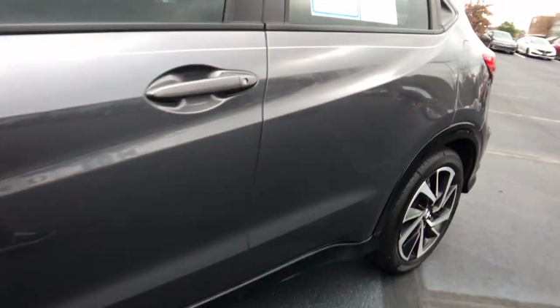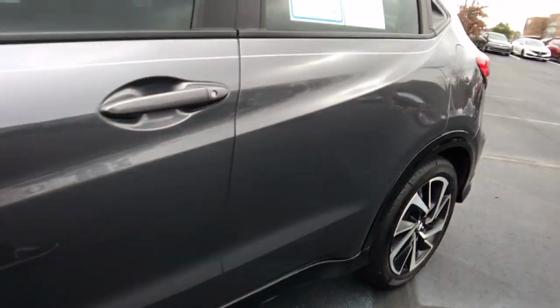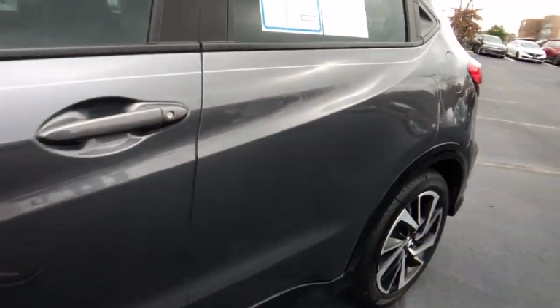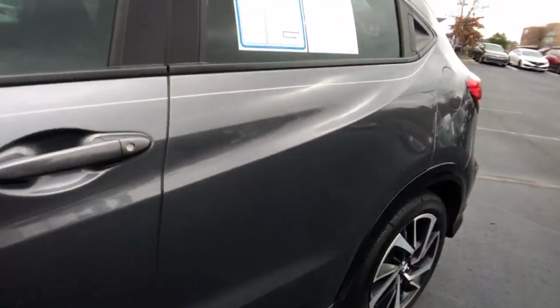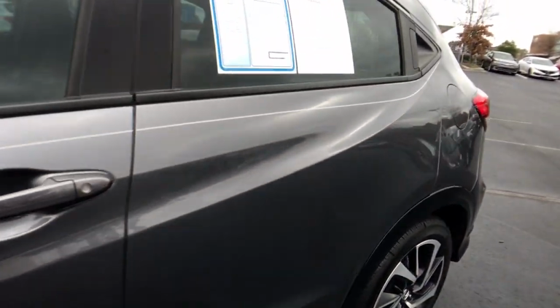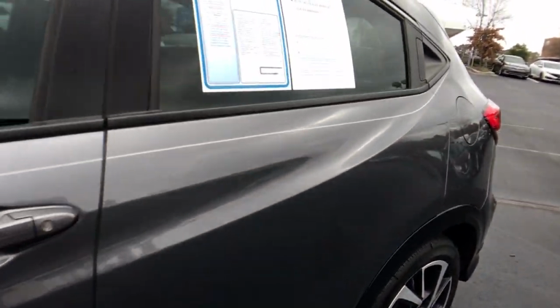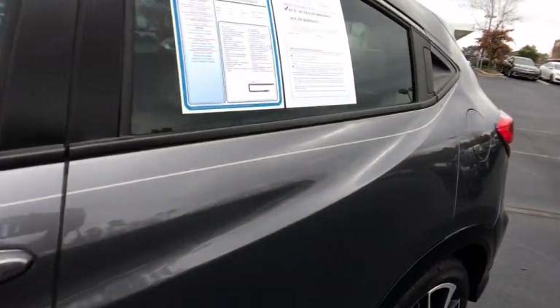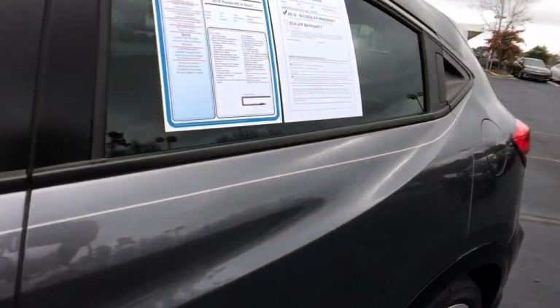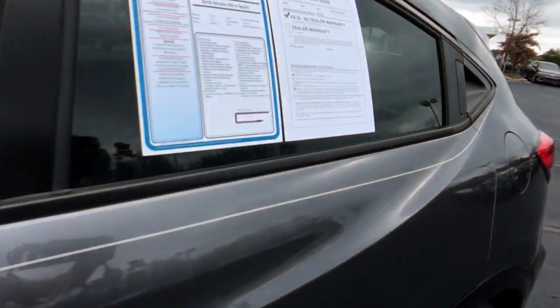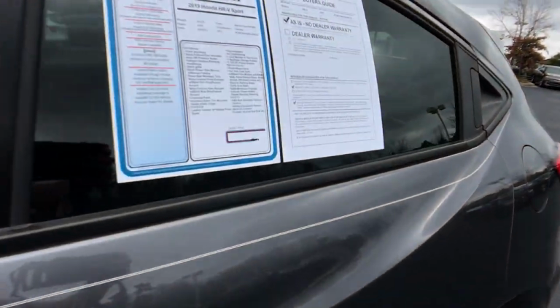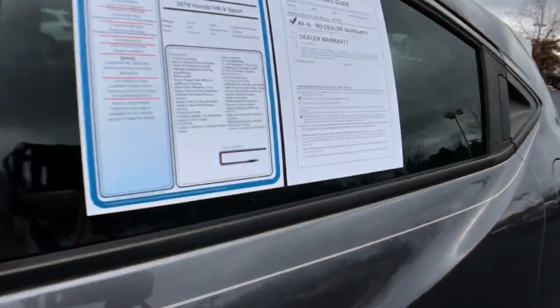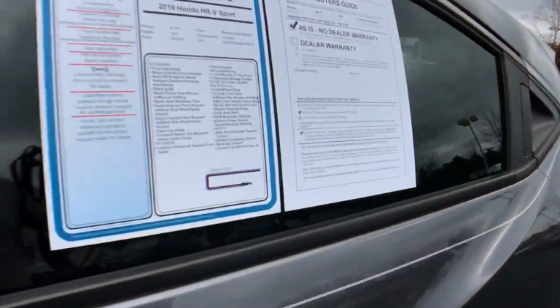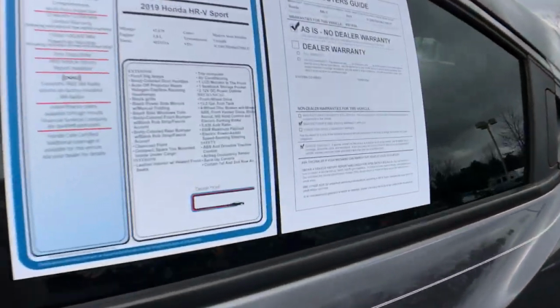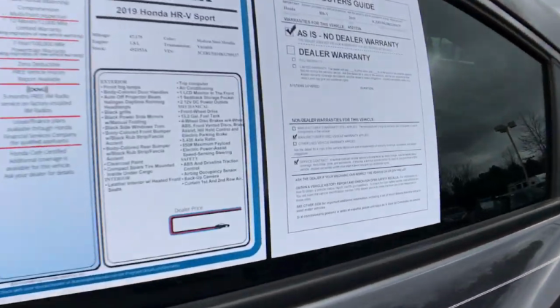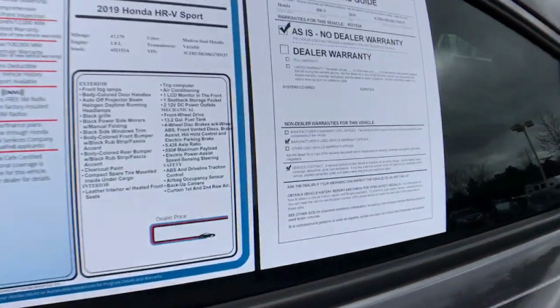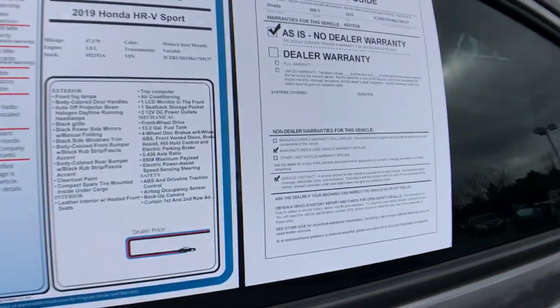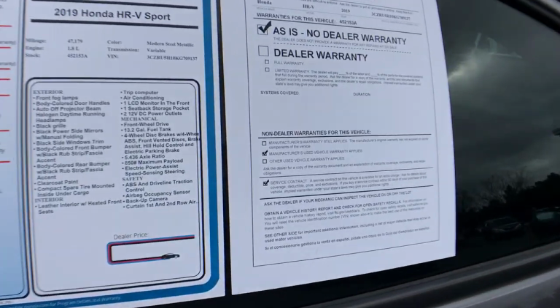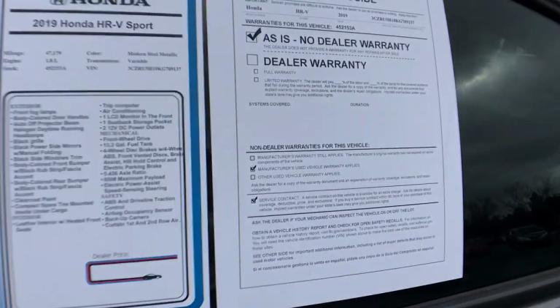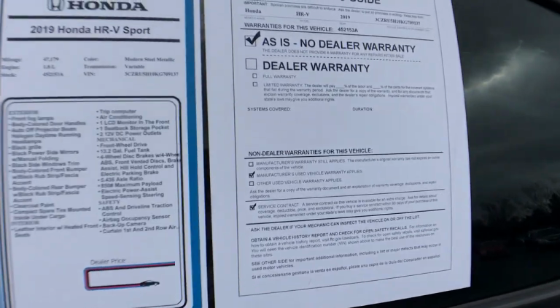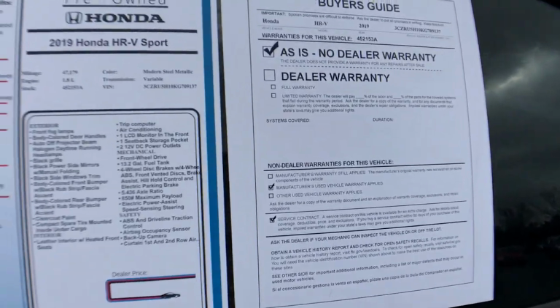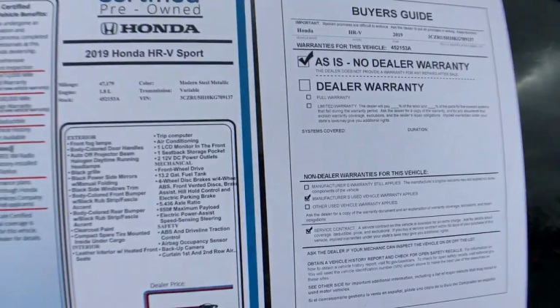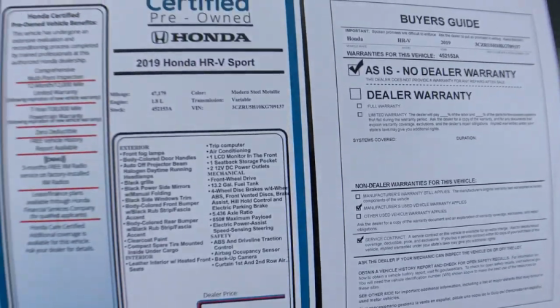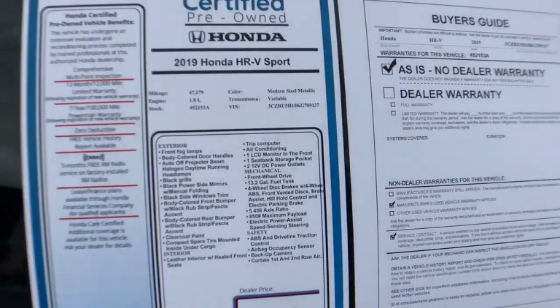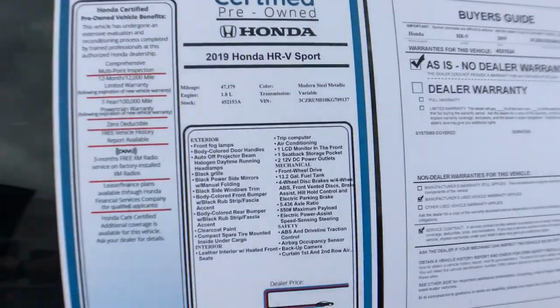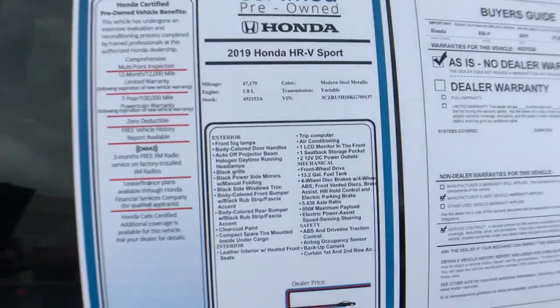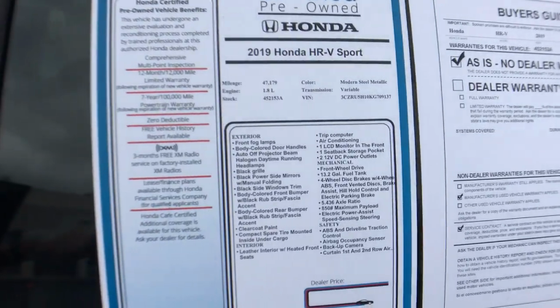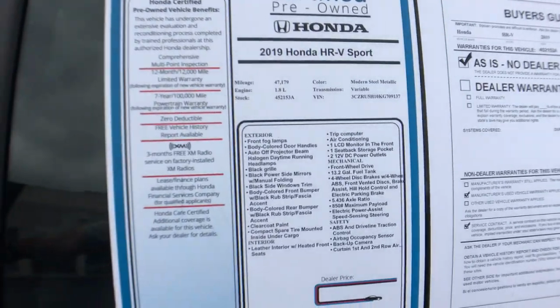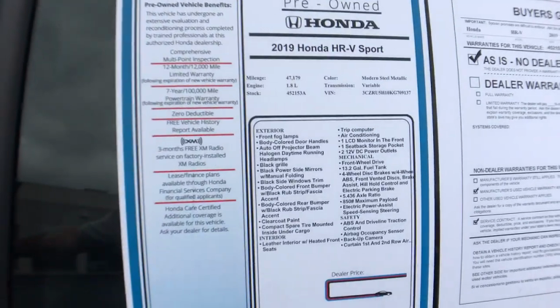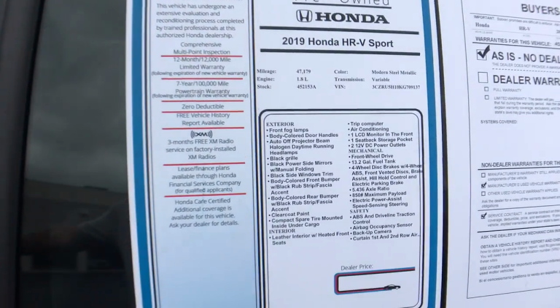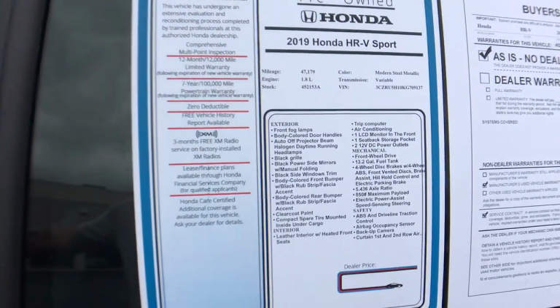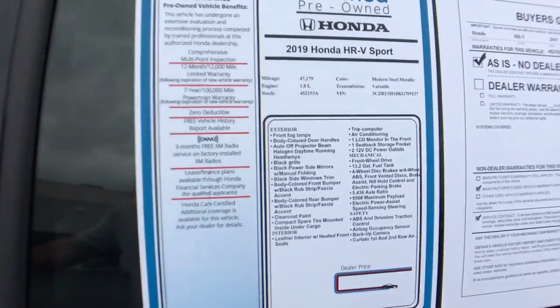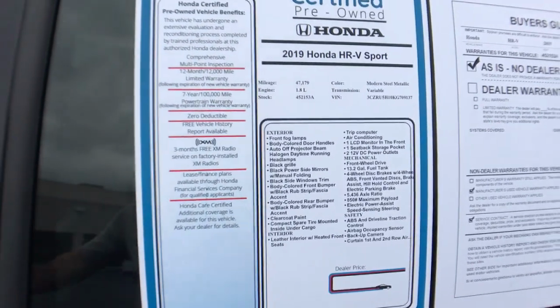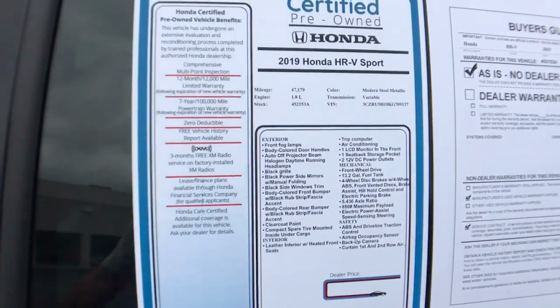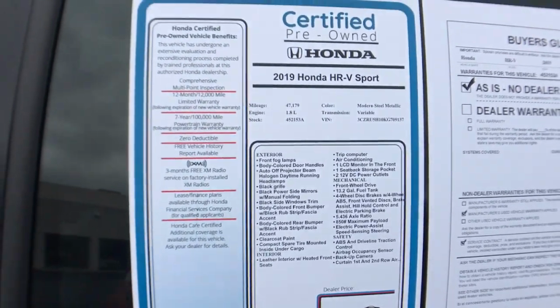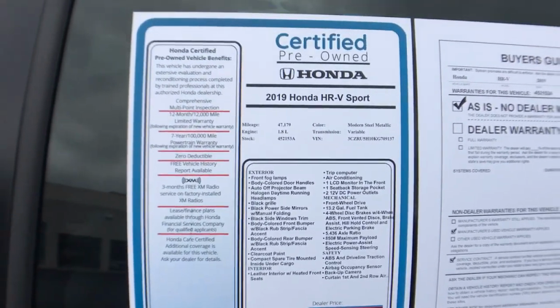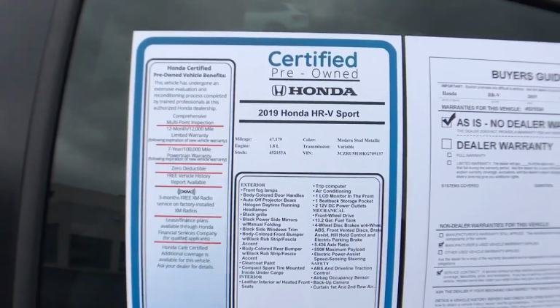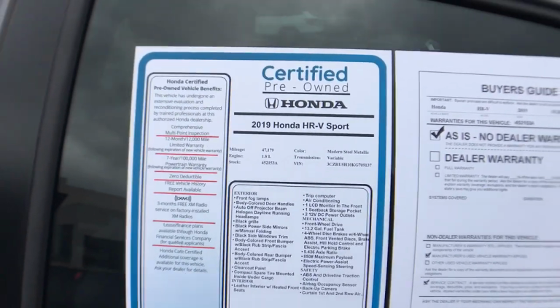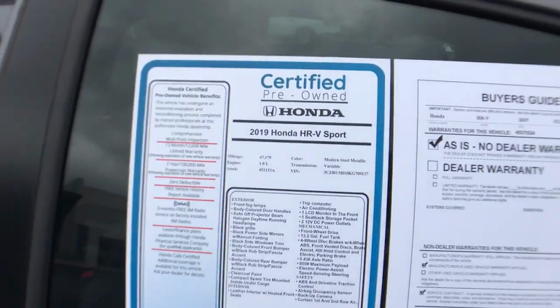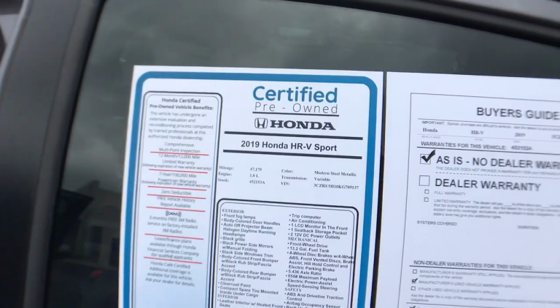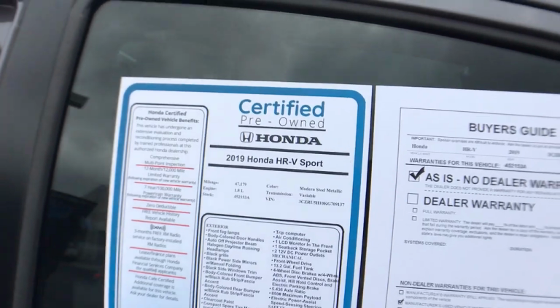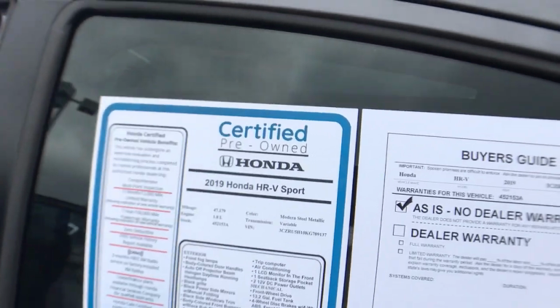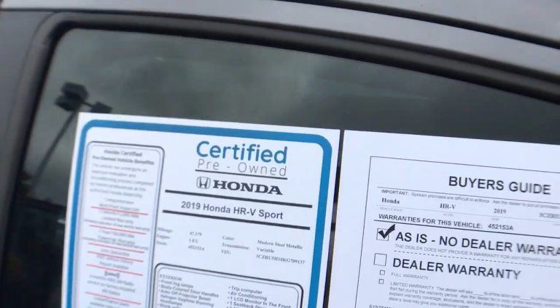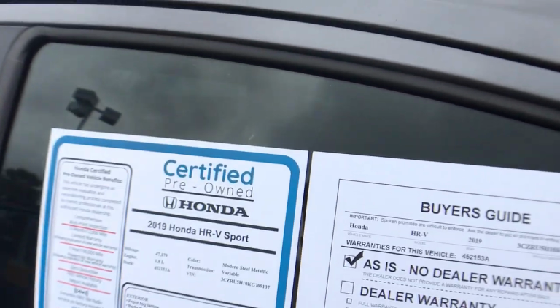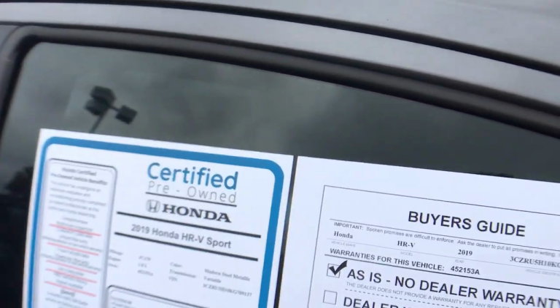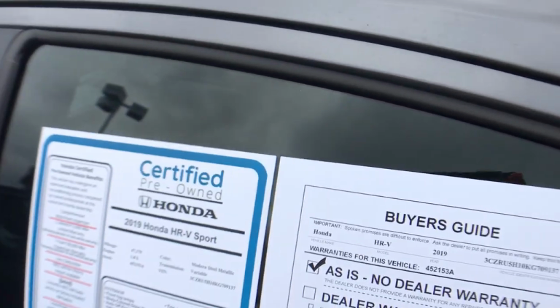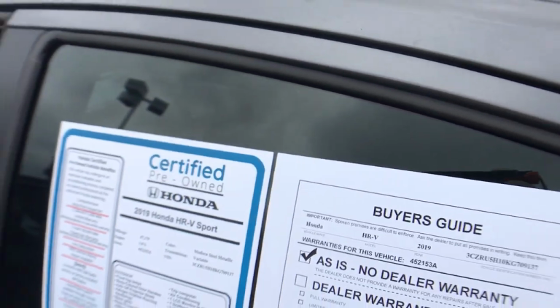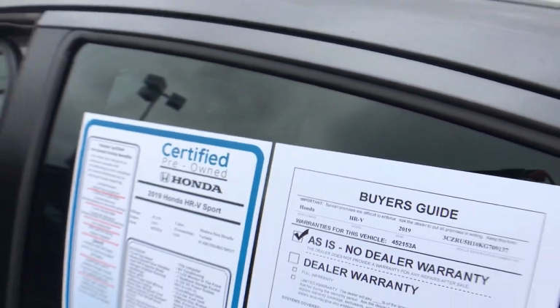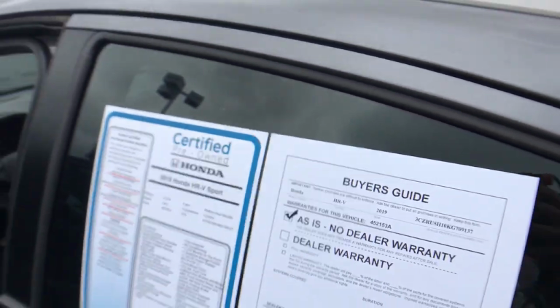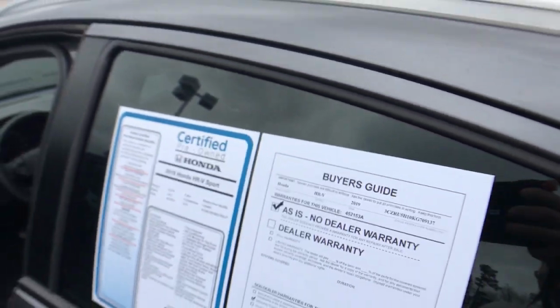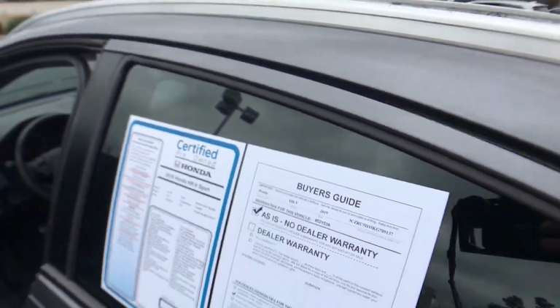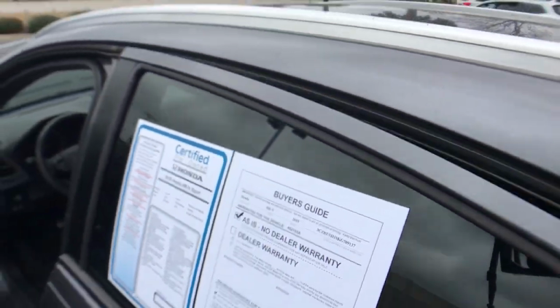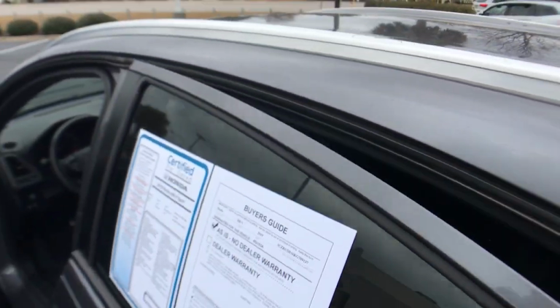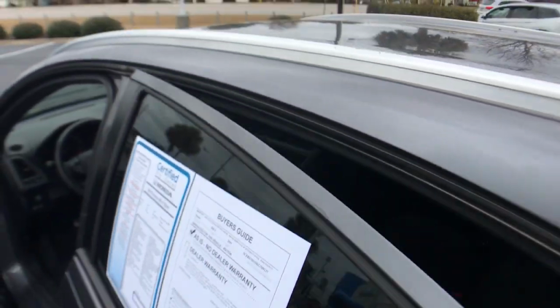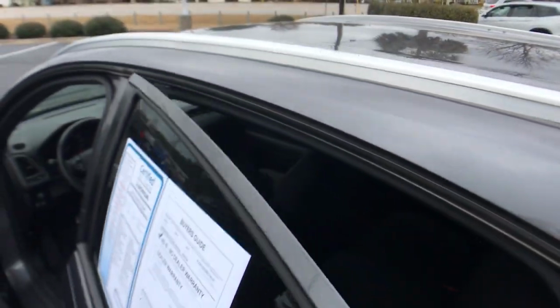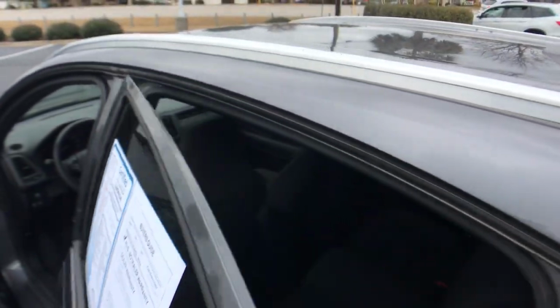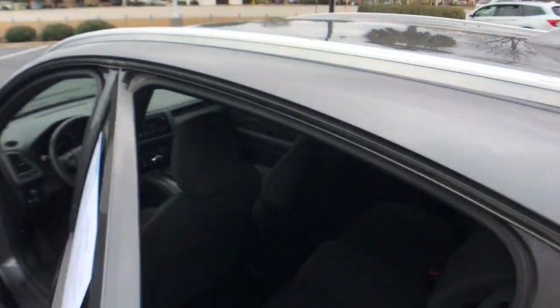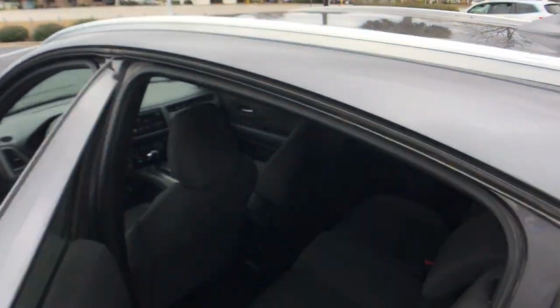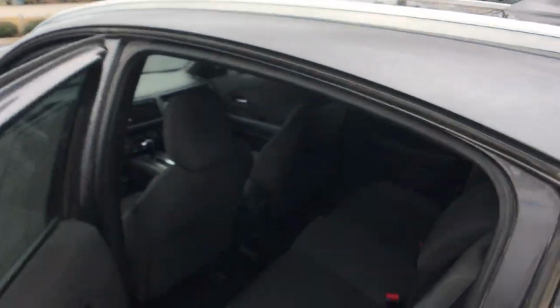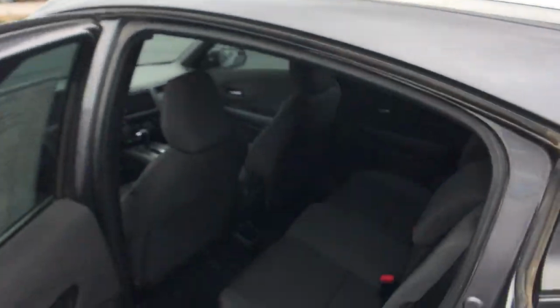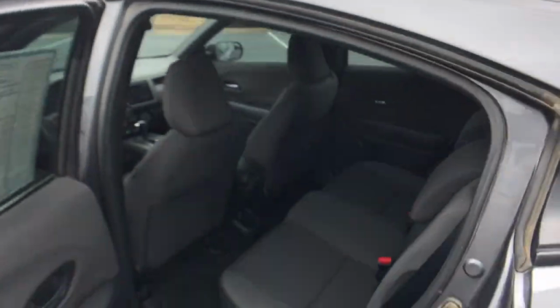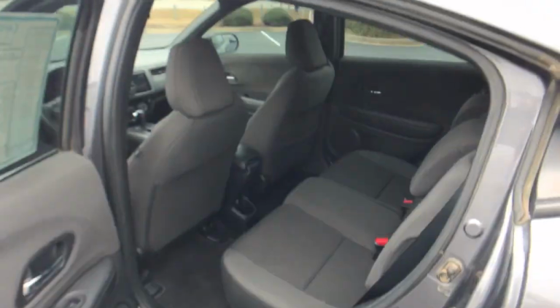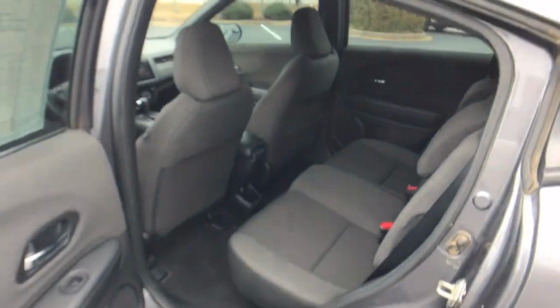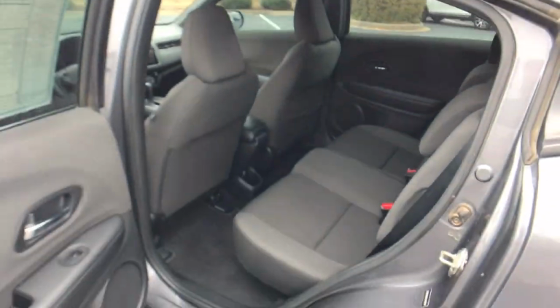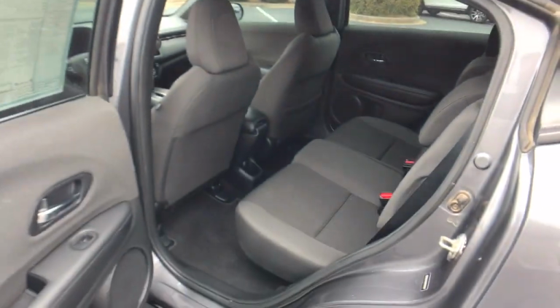Don't miss the chance to drive a work of inspired ingenuity. This Honda HR-V is waiting to take you out for a spin.